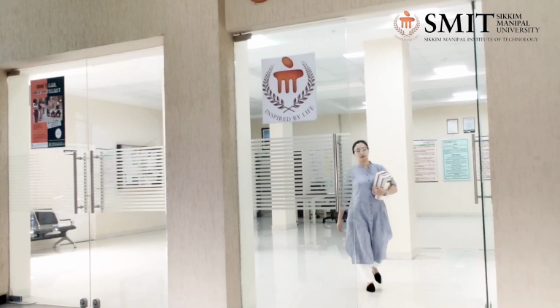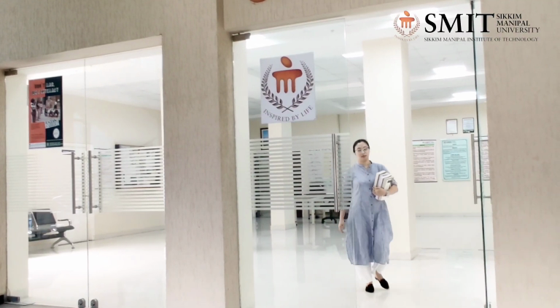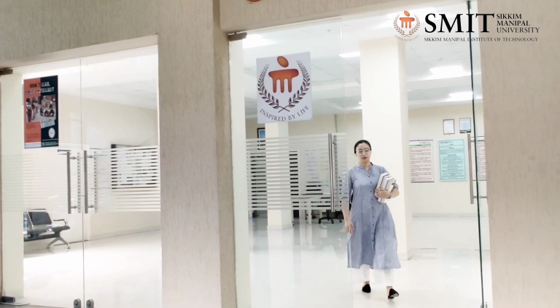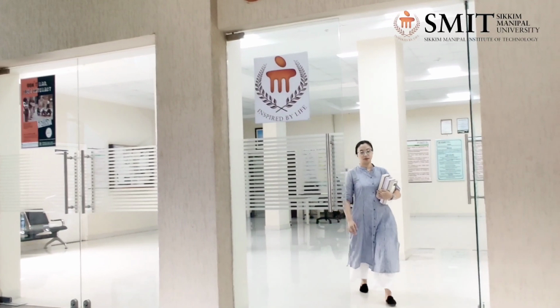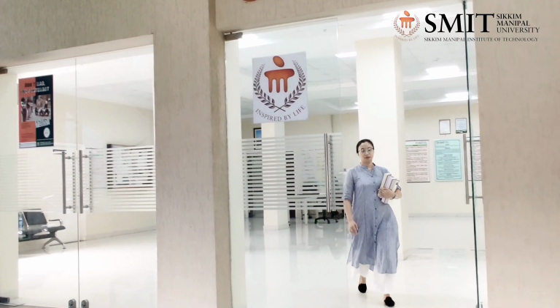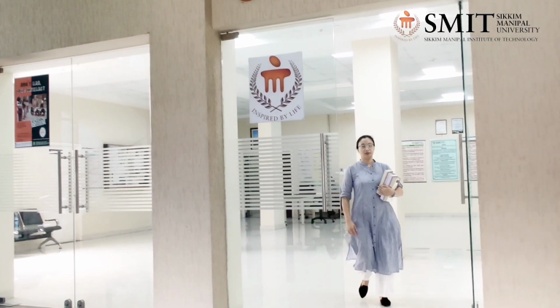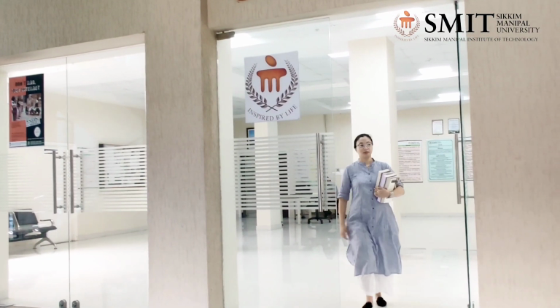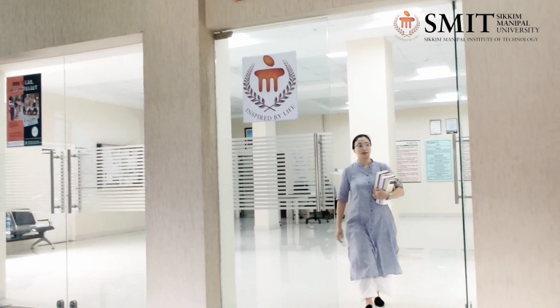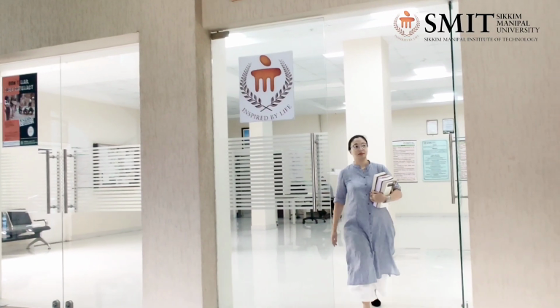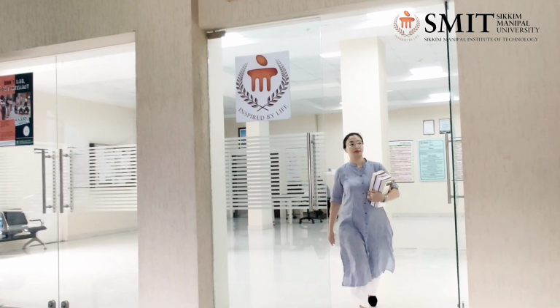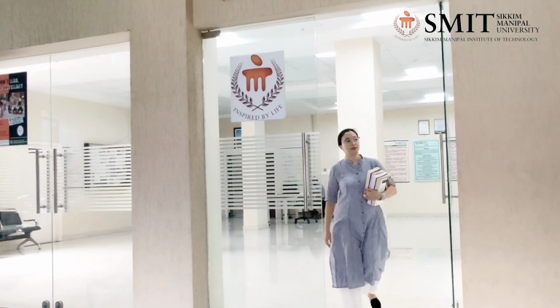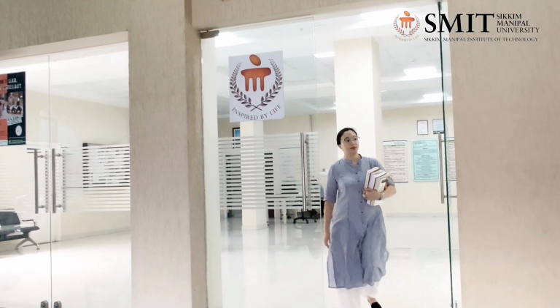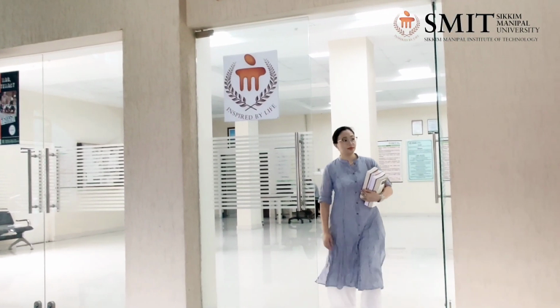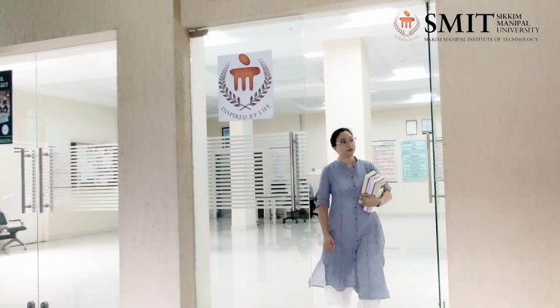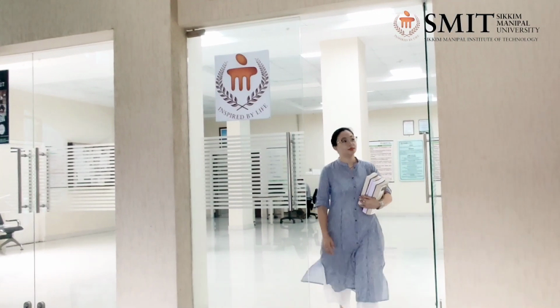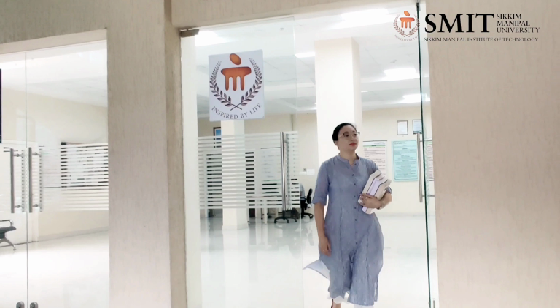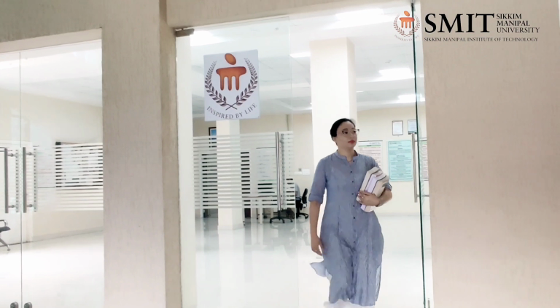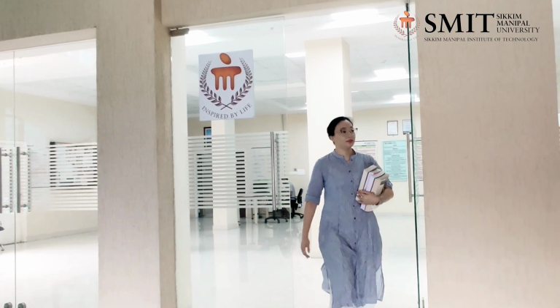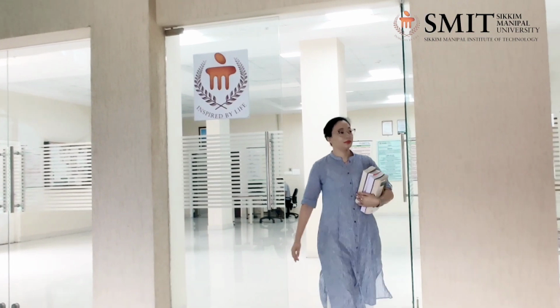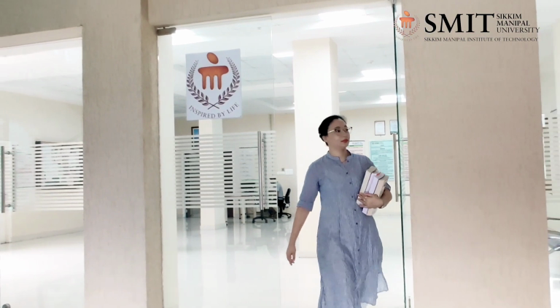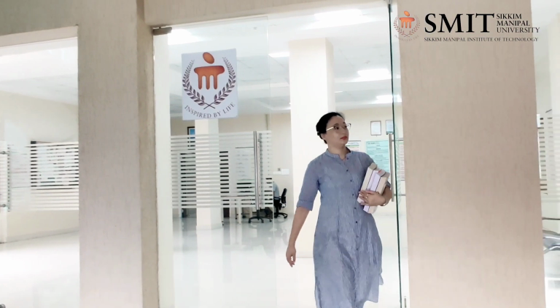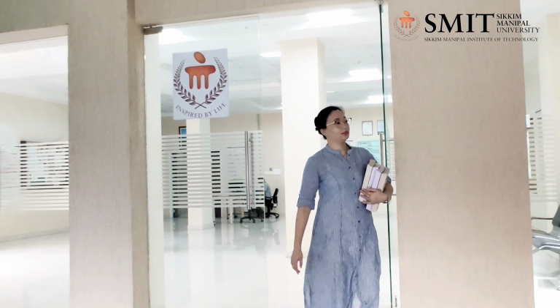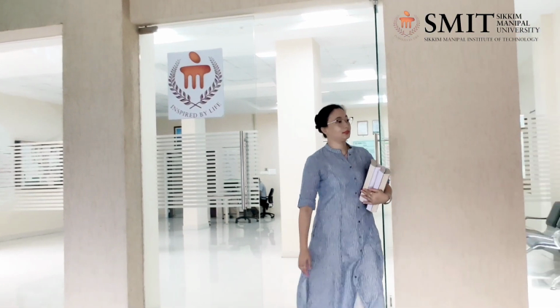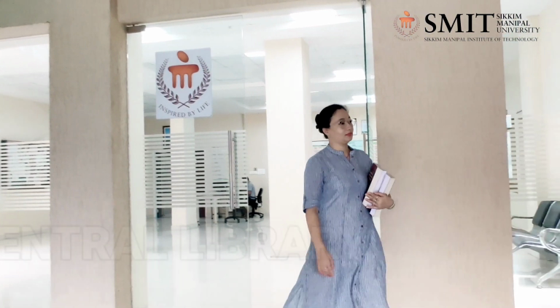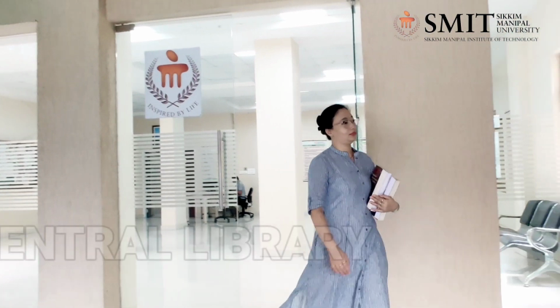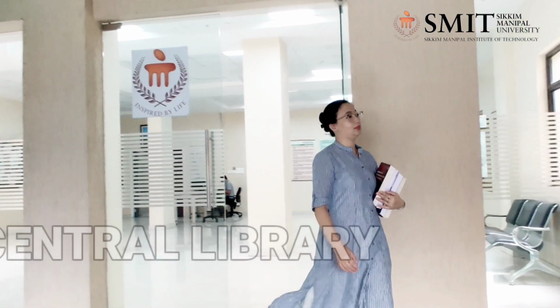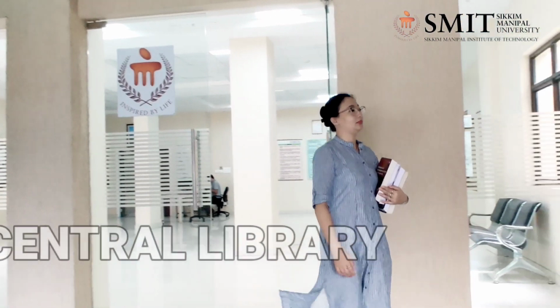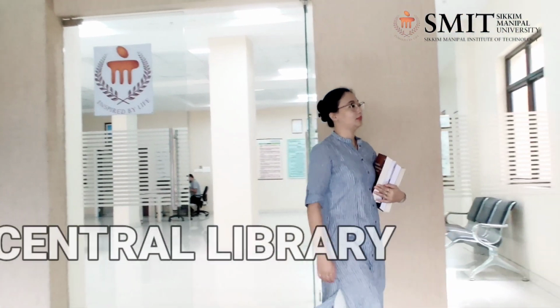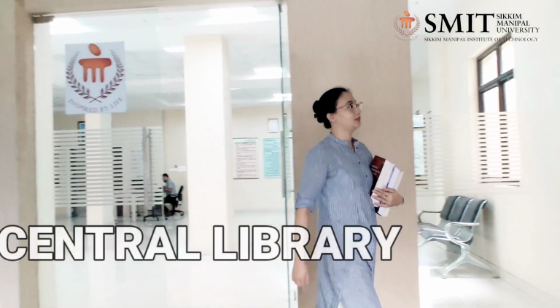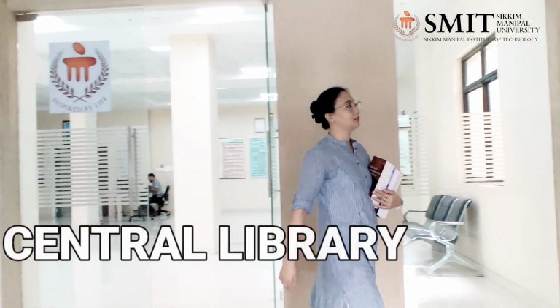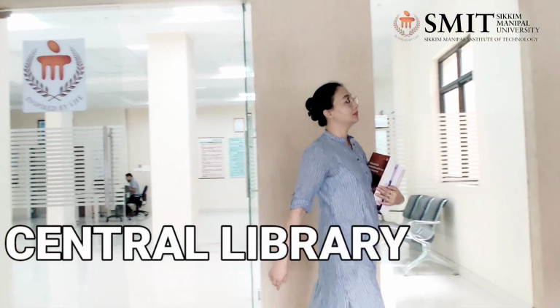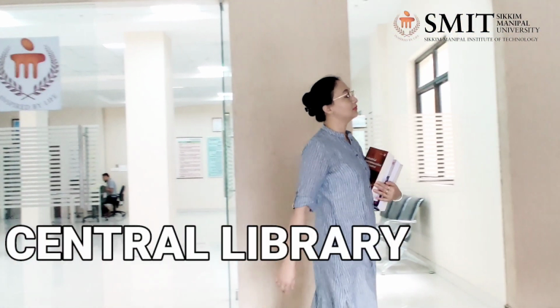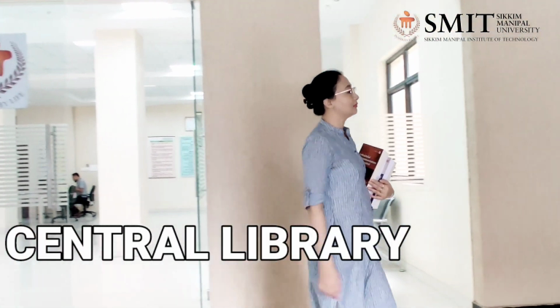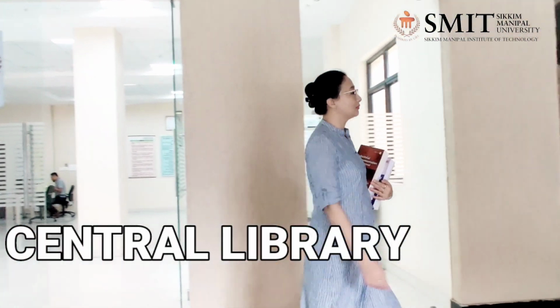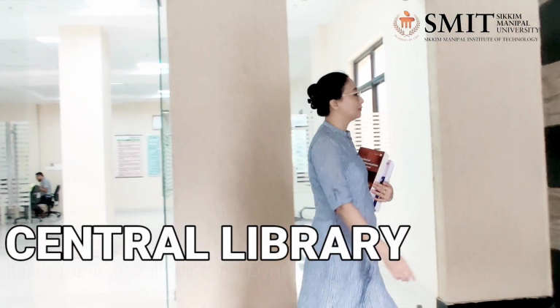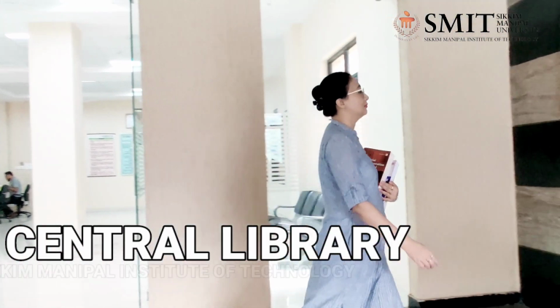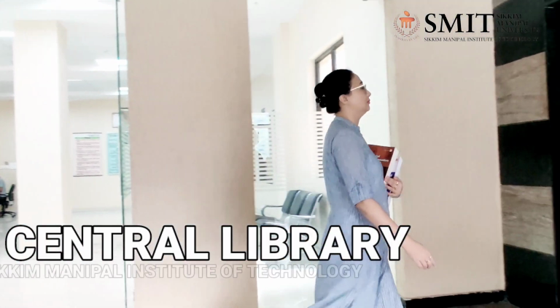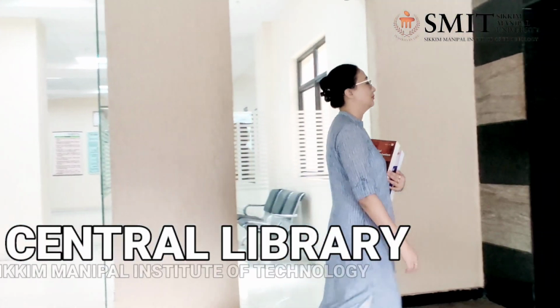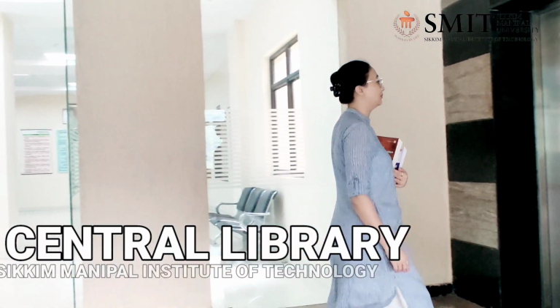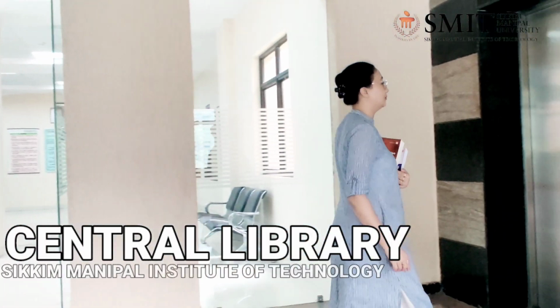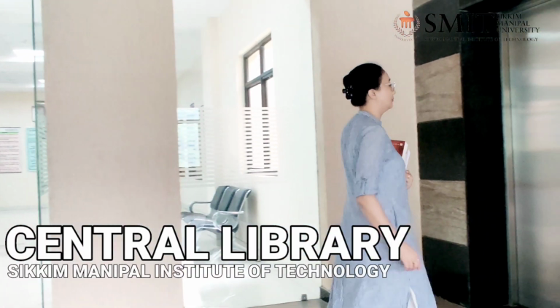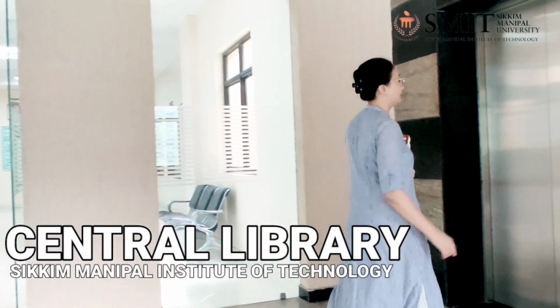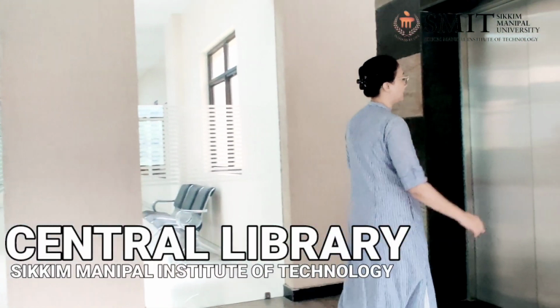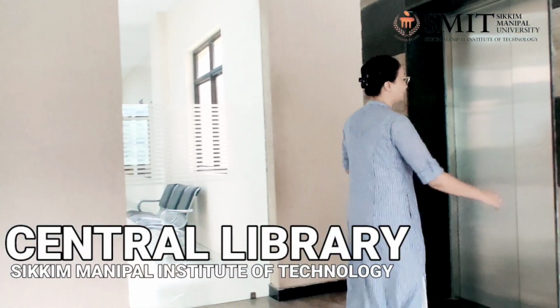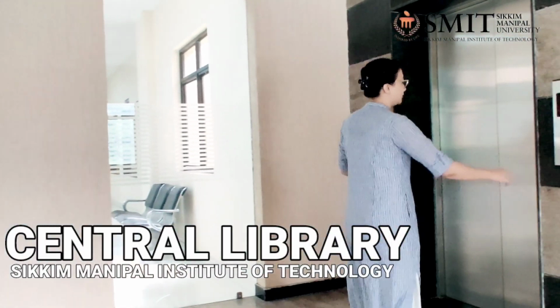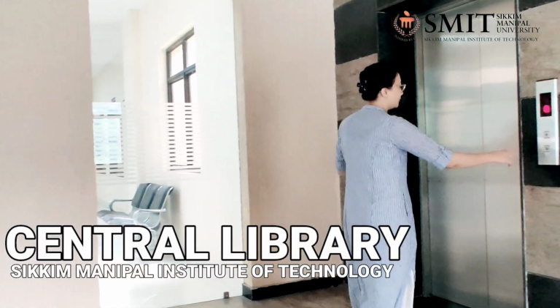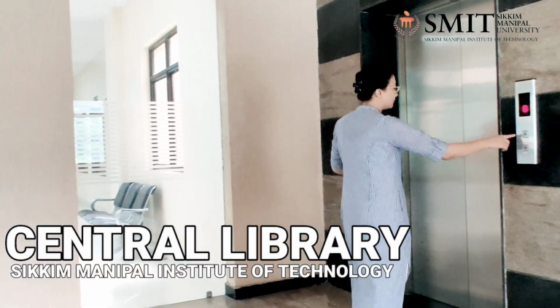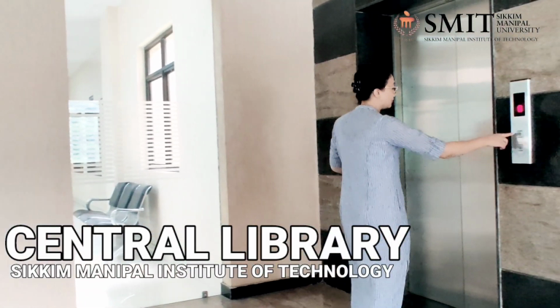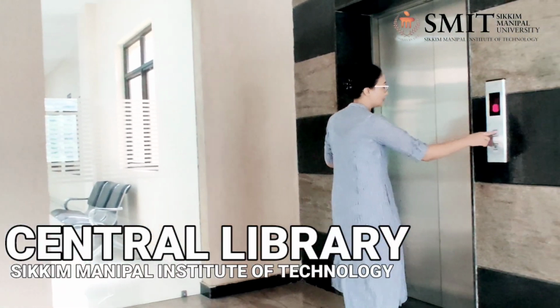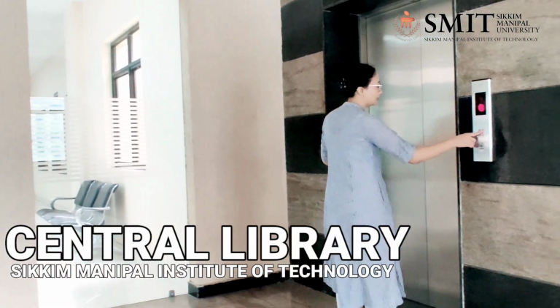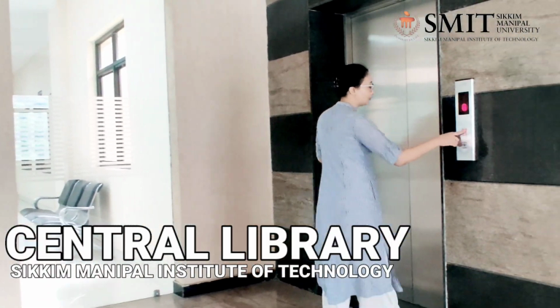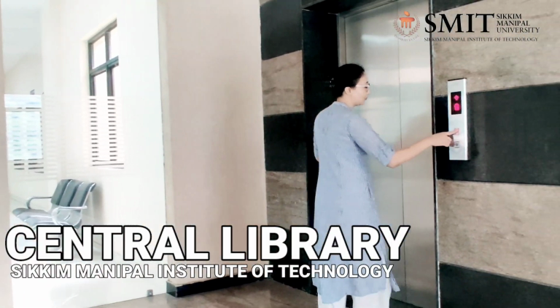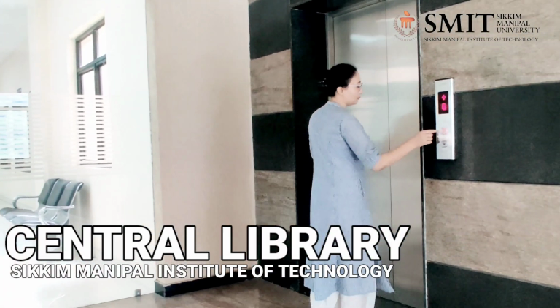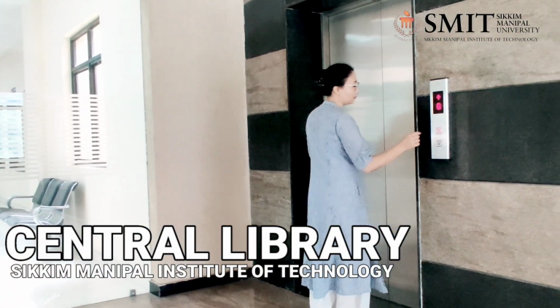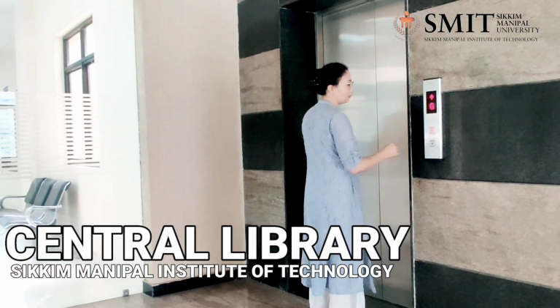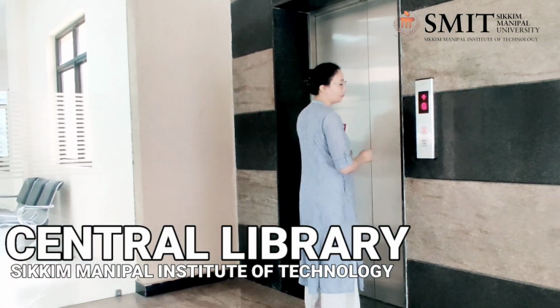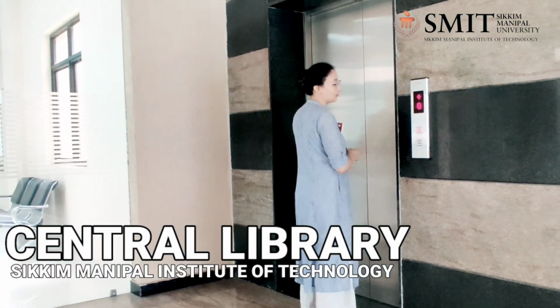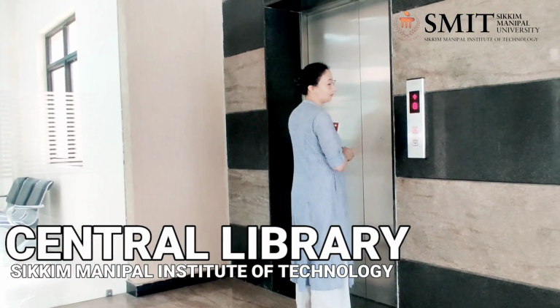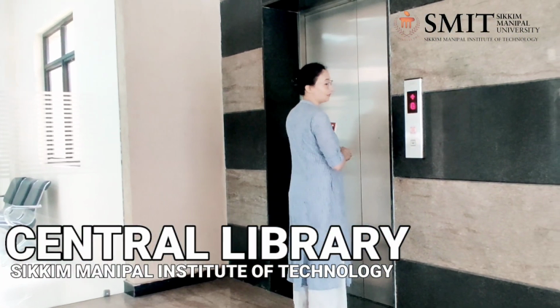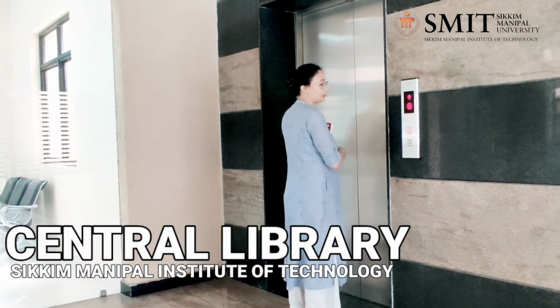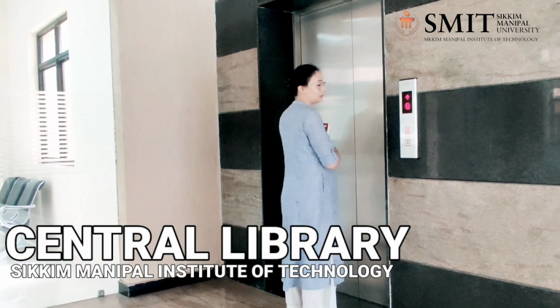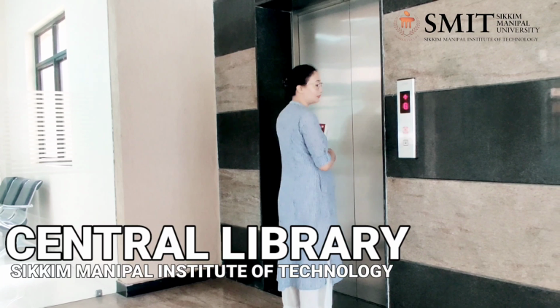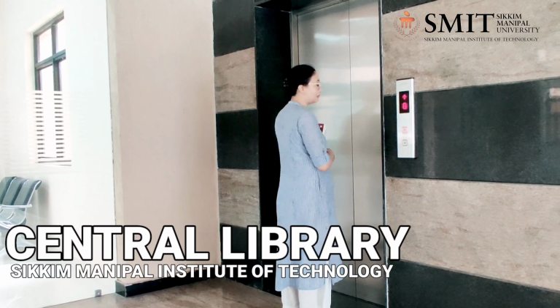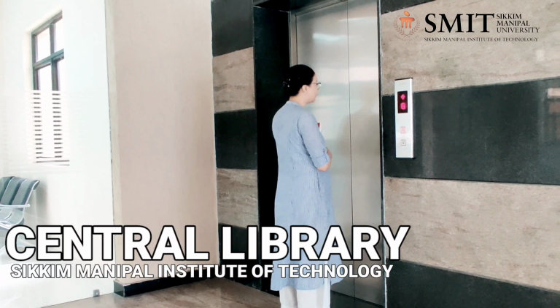So, this was the glance of the central library of Sikkim Manipal Institute of Technology.